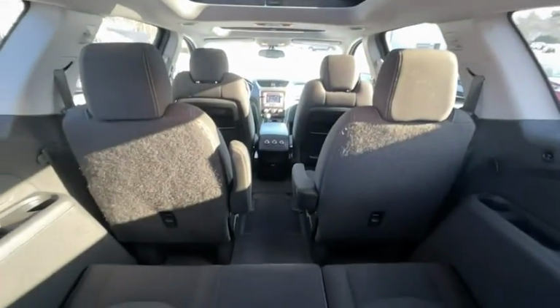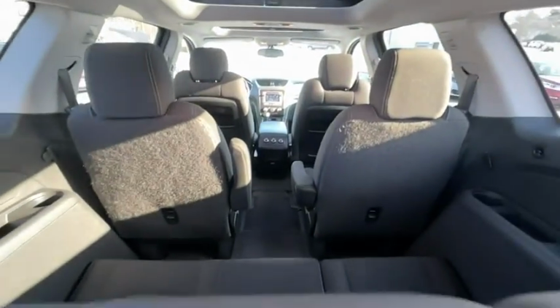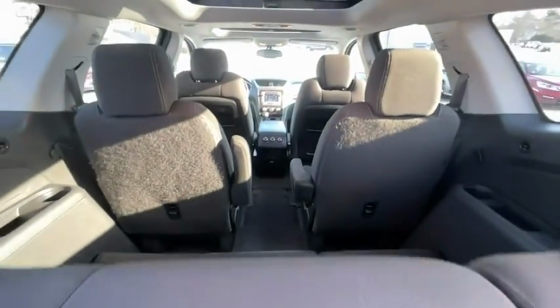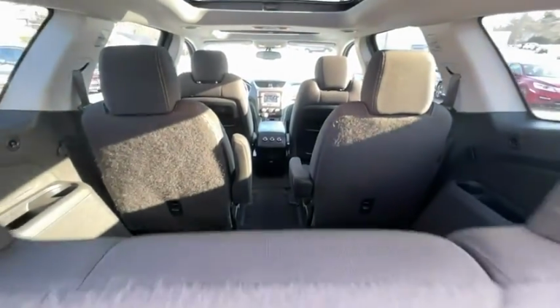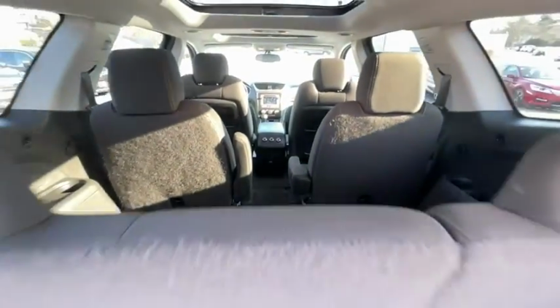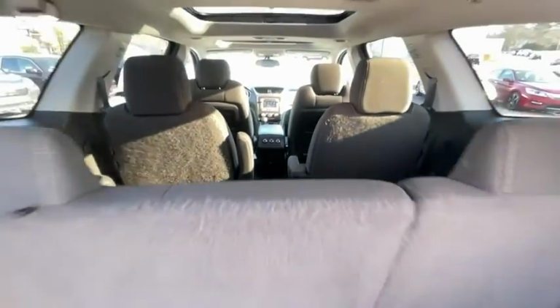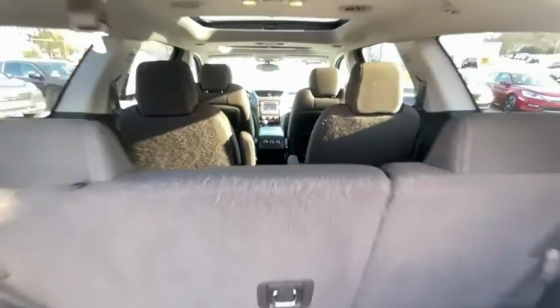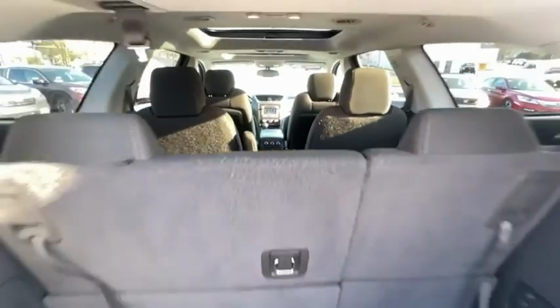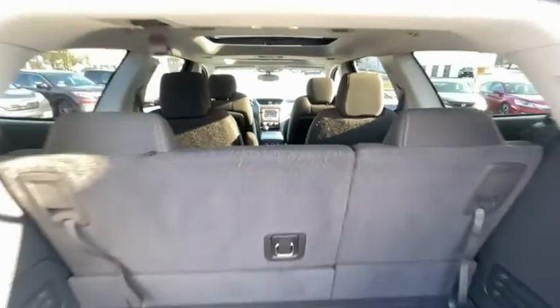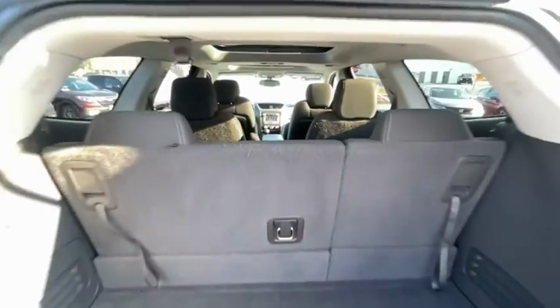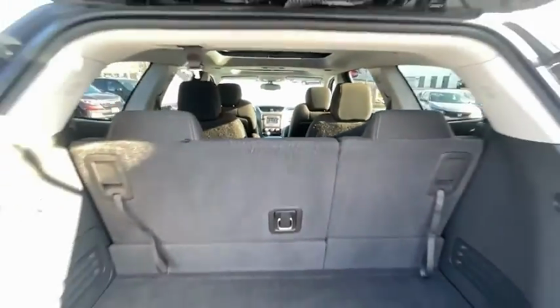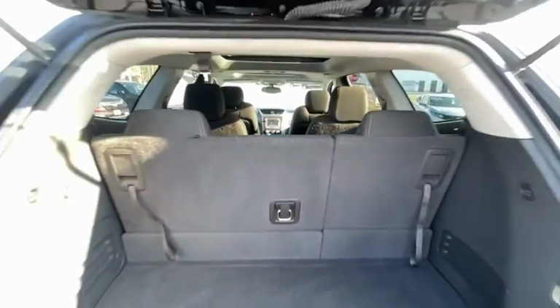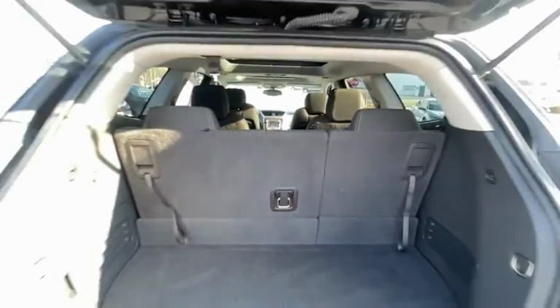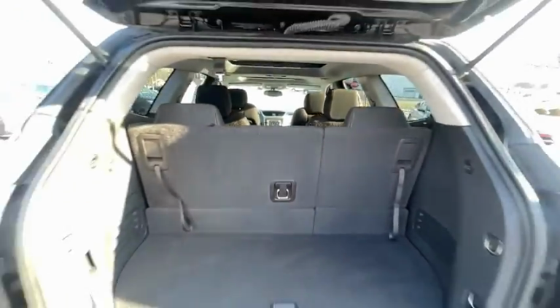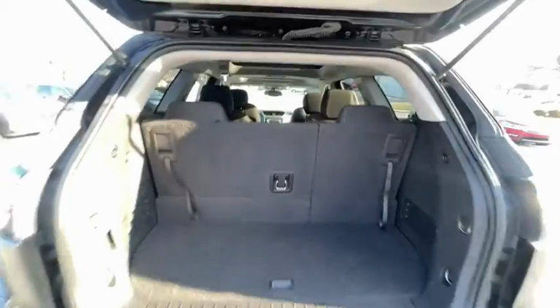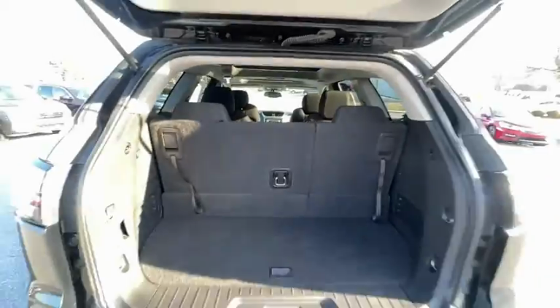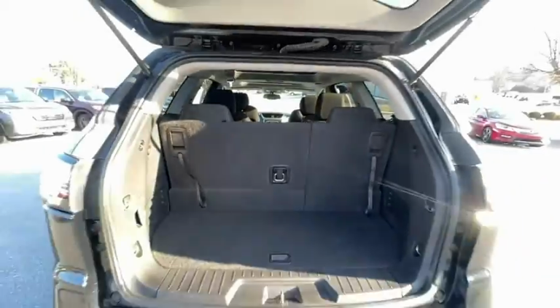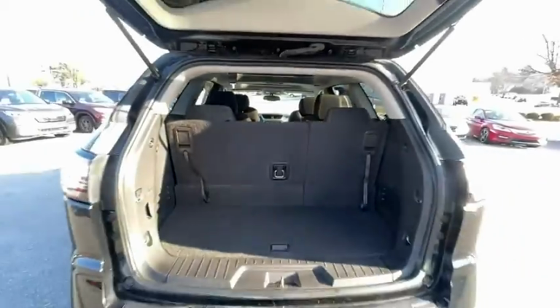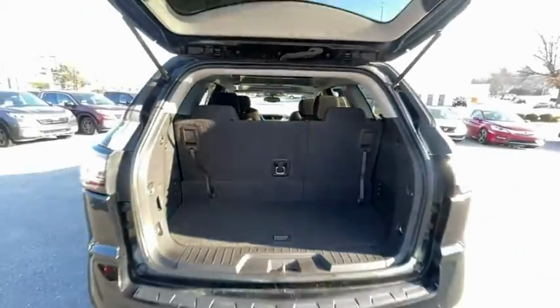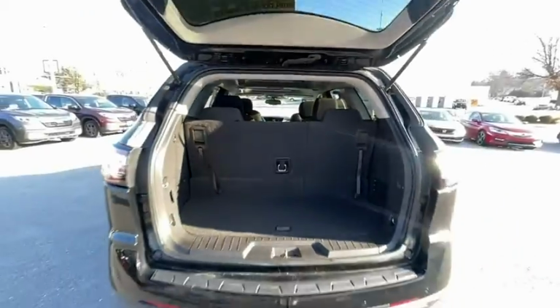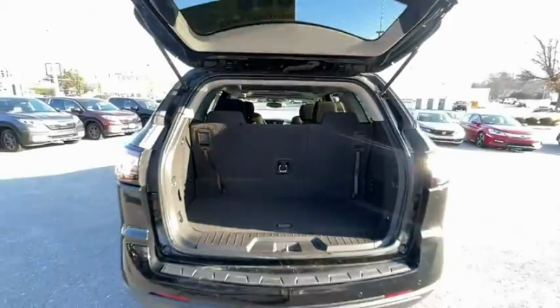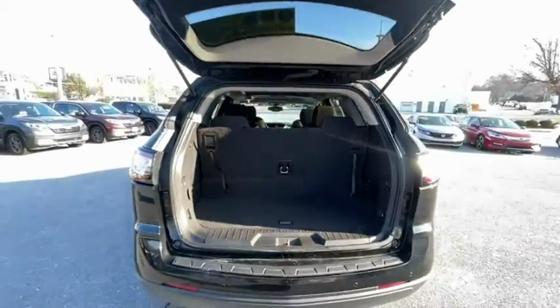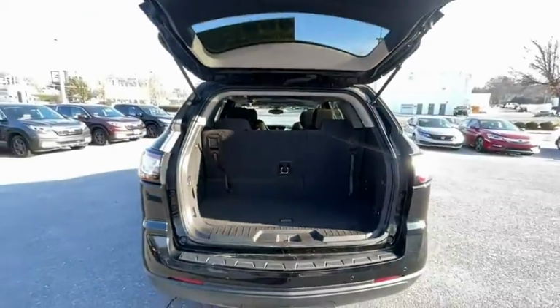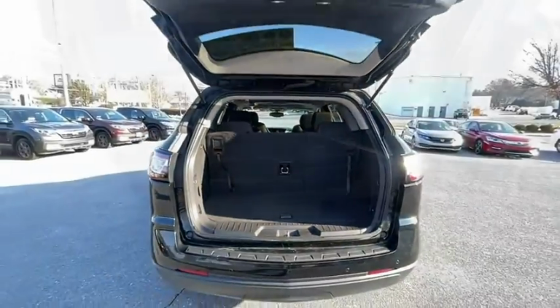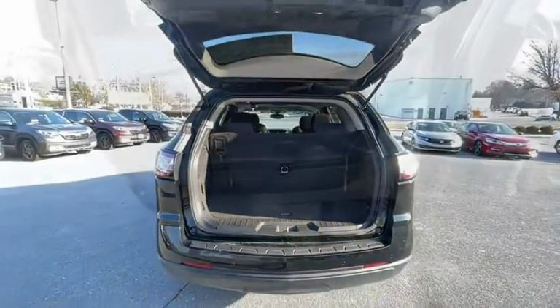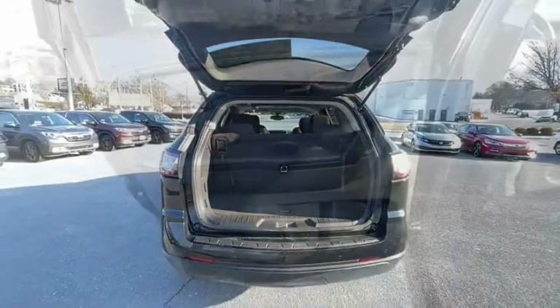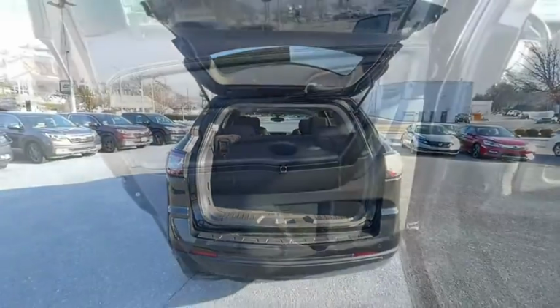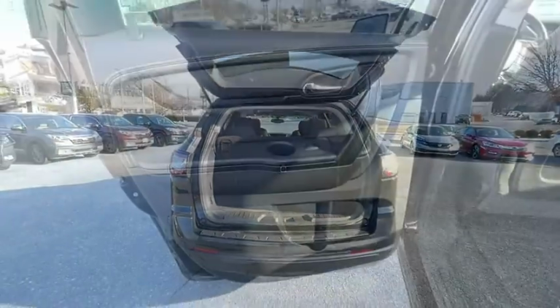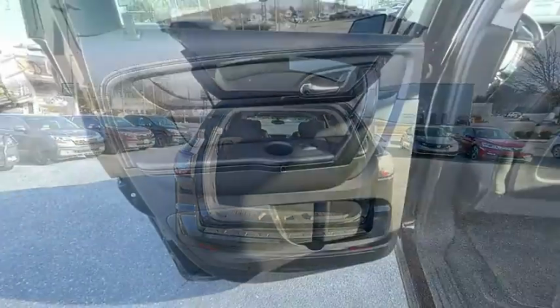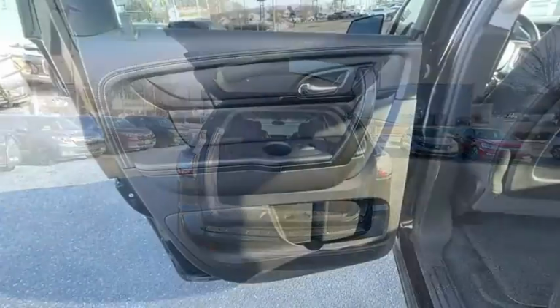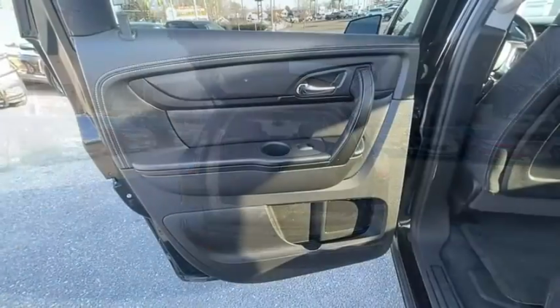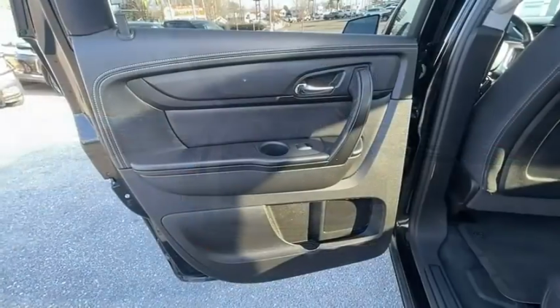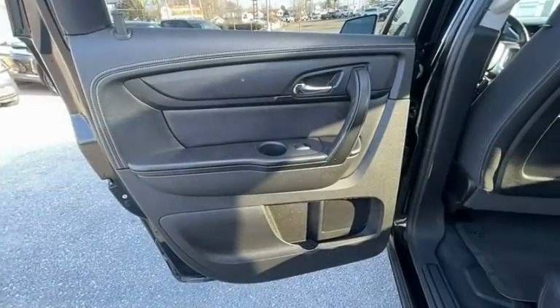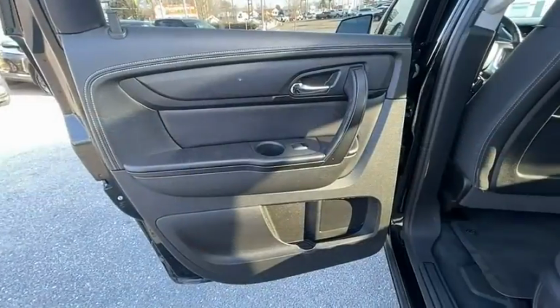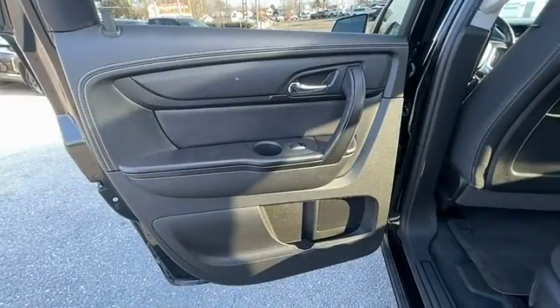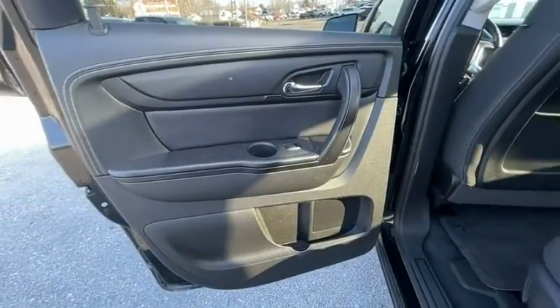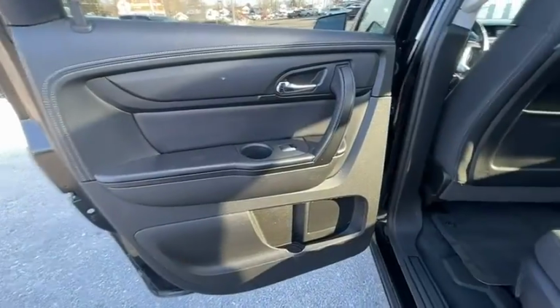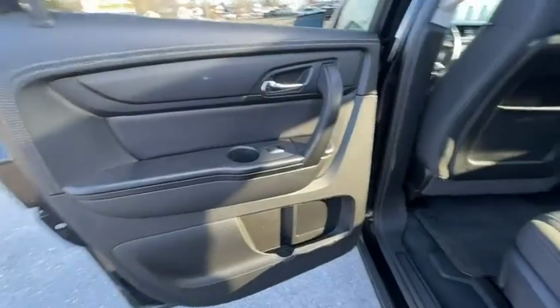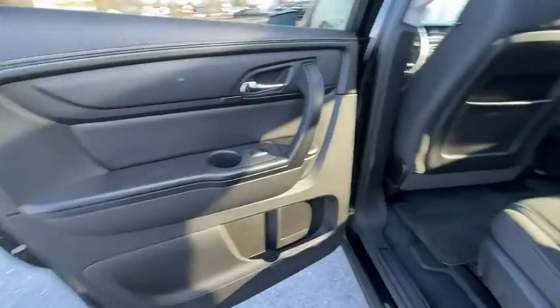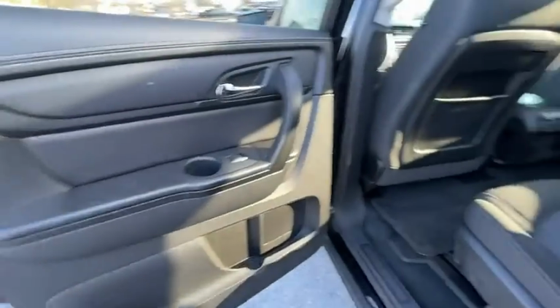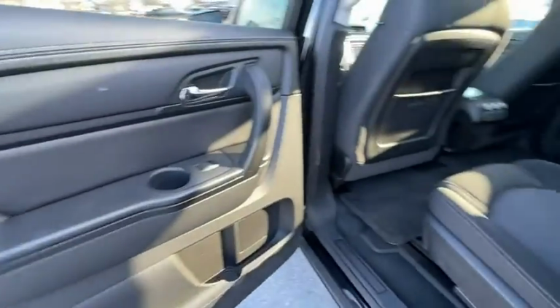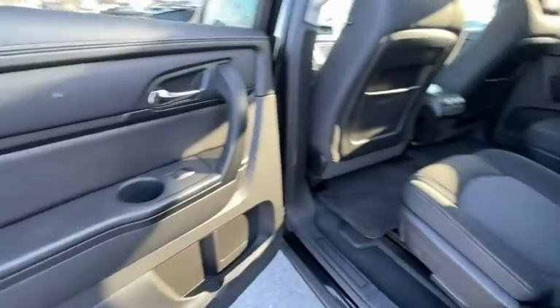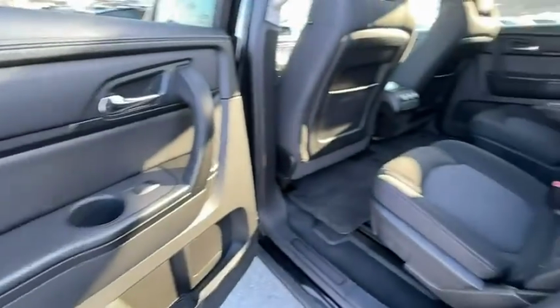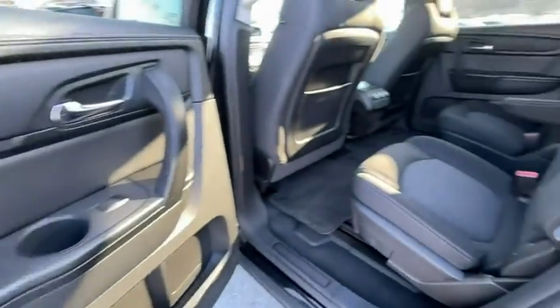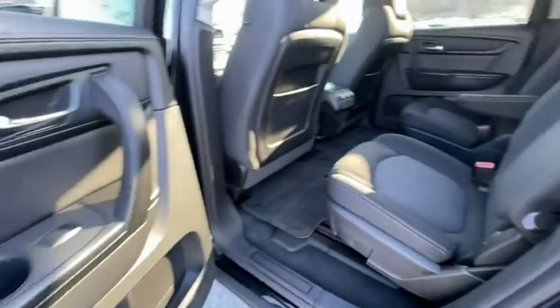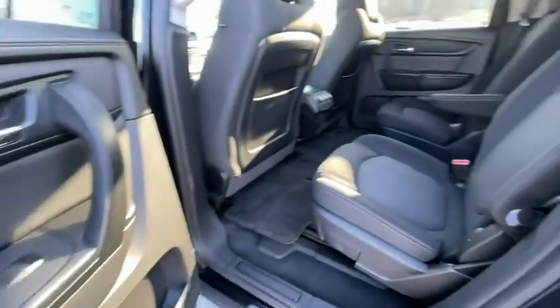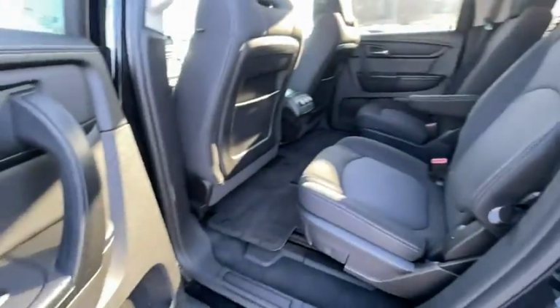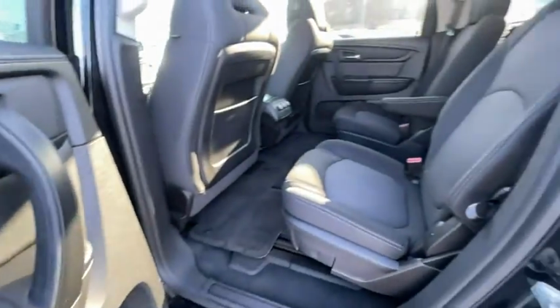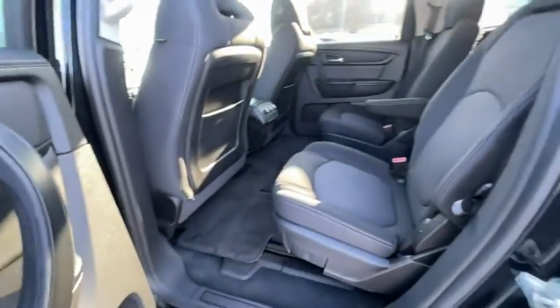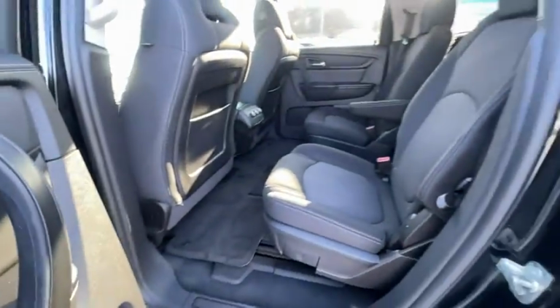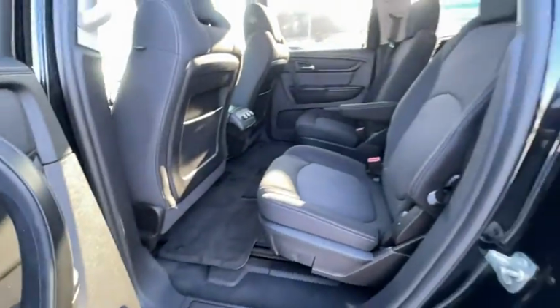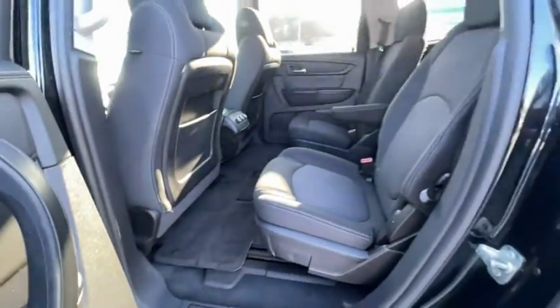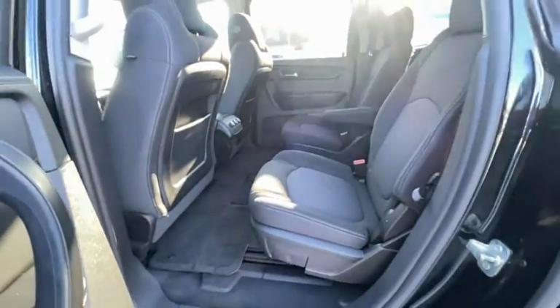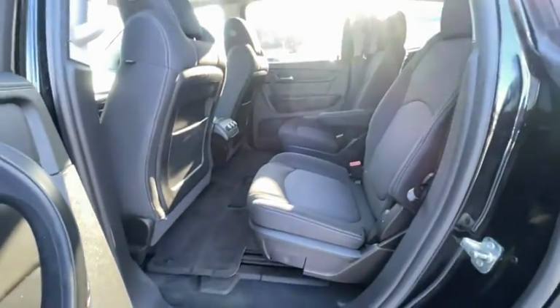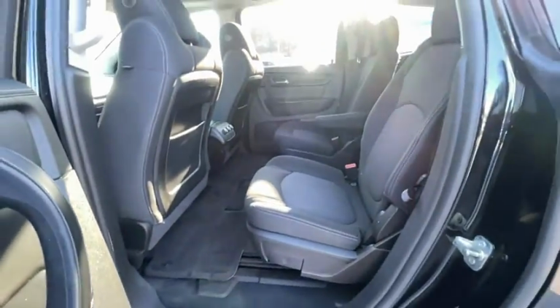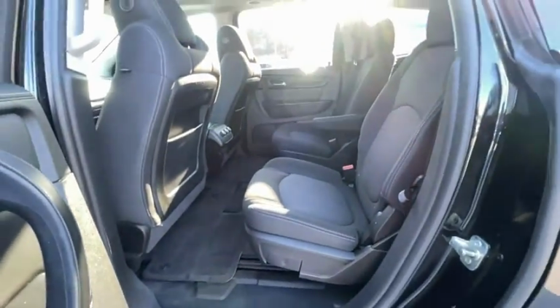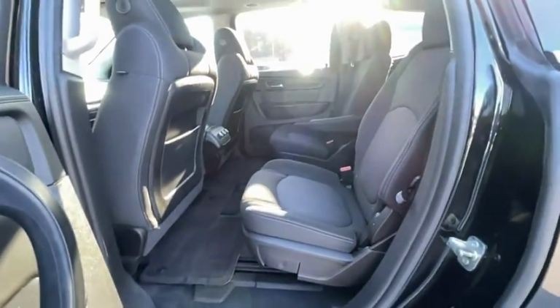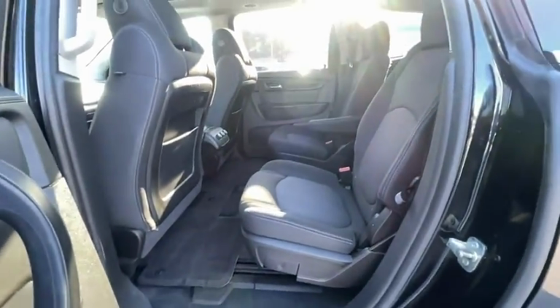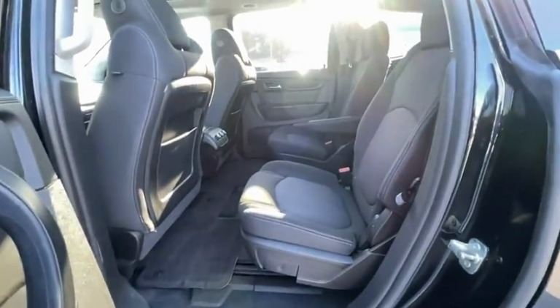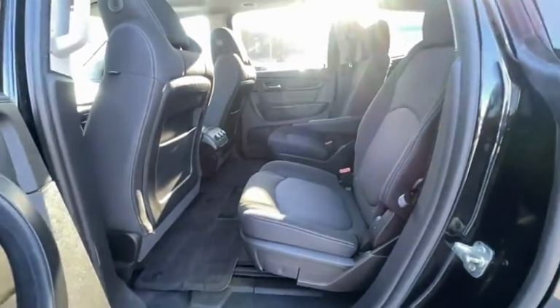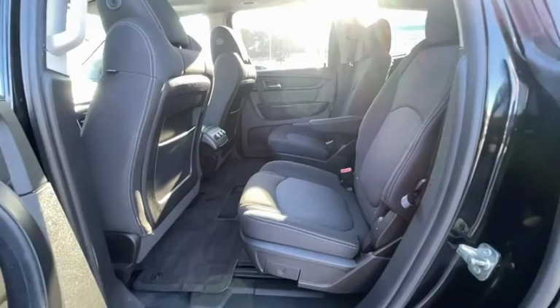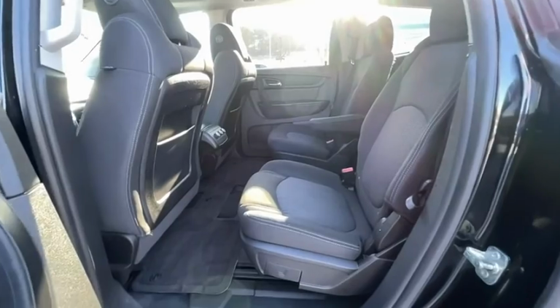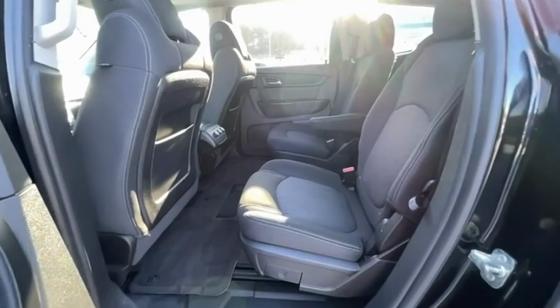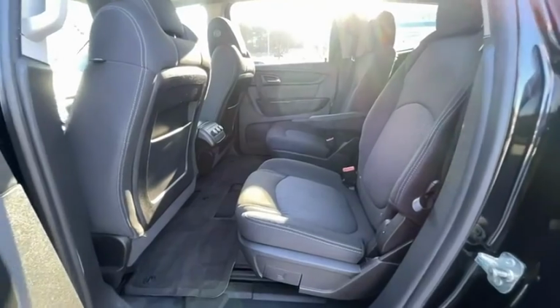Power windows, rear window defroster, heated front driver and passenger seats. Your new ride is just a phone call away.